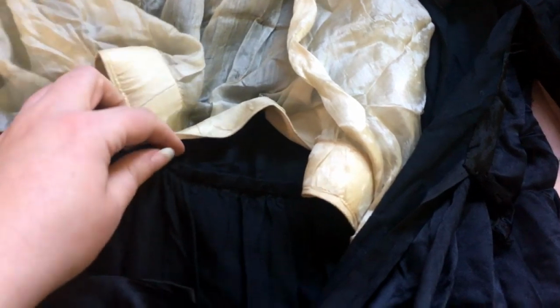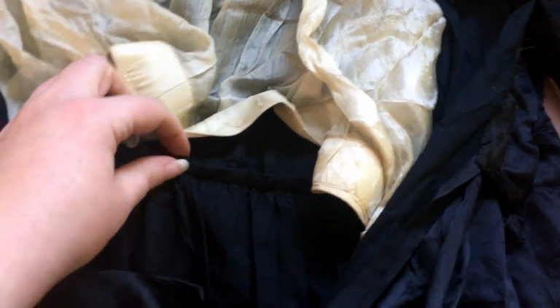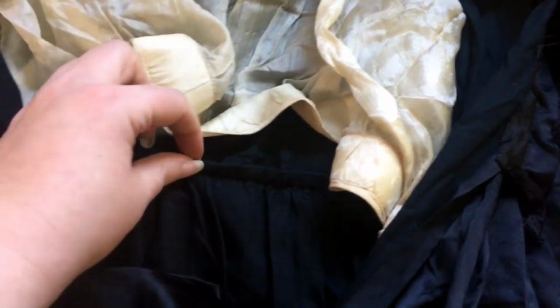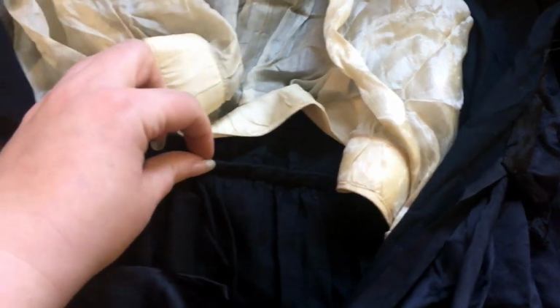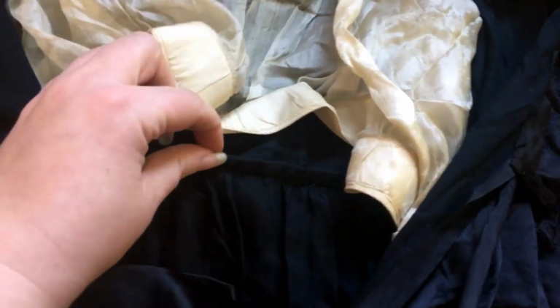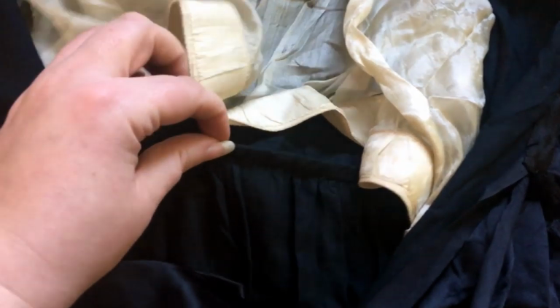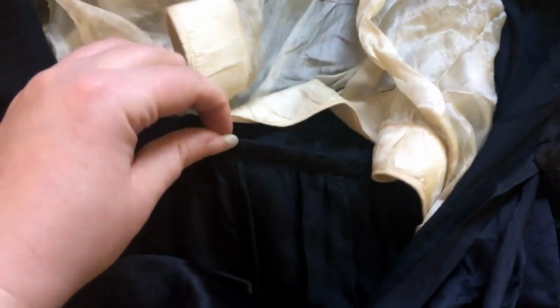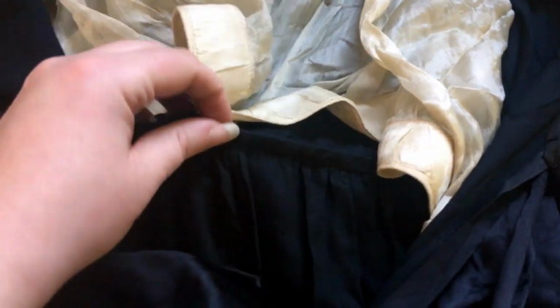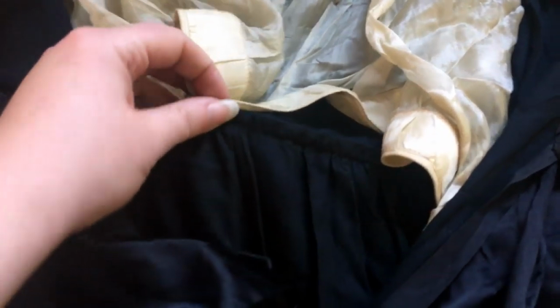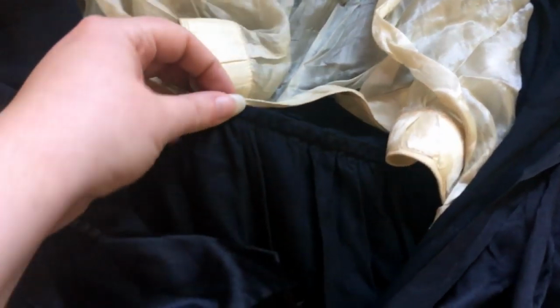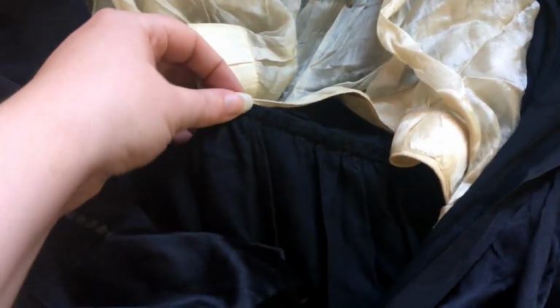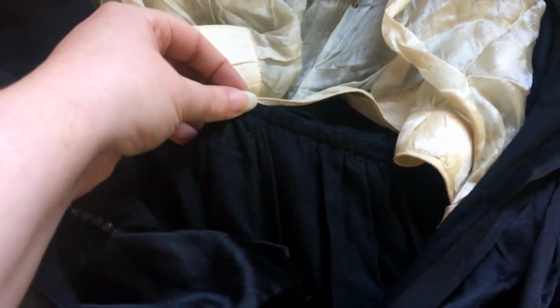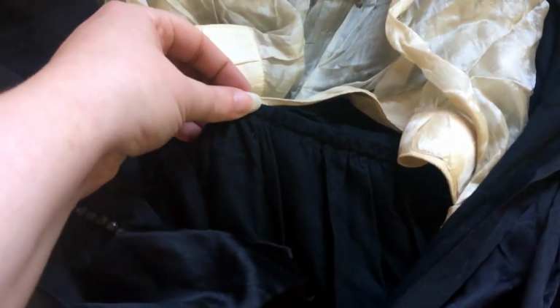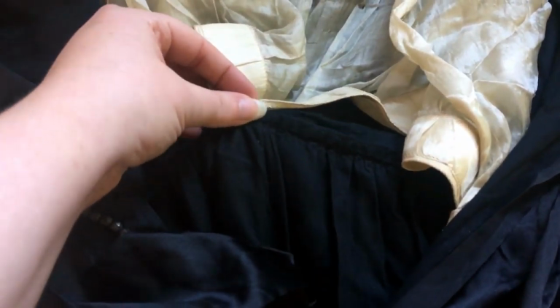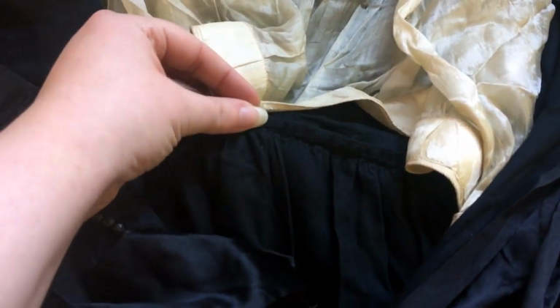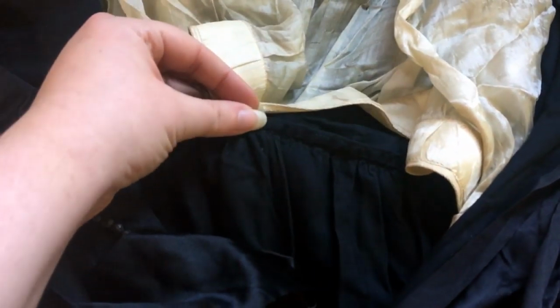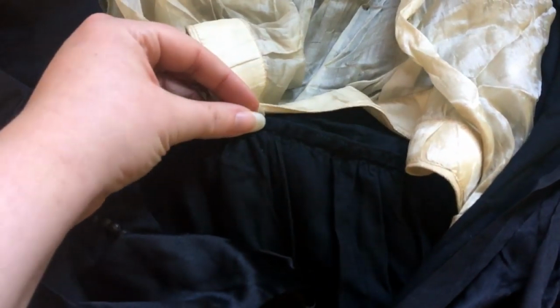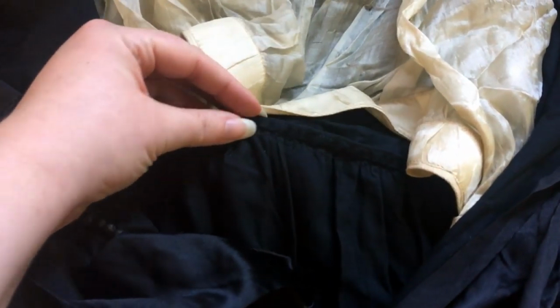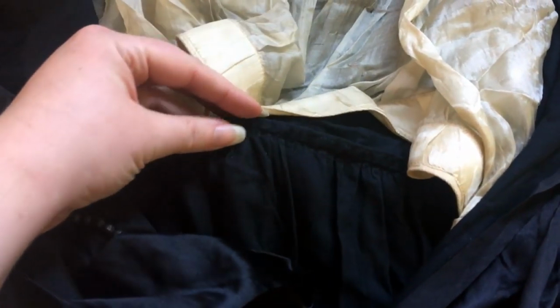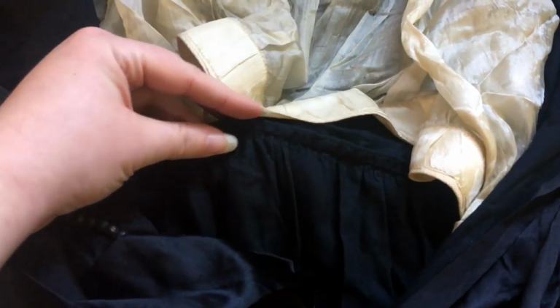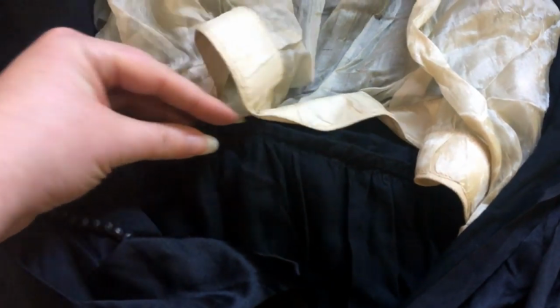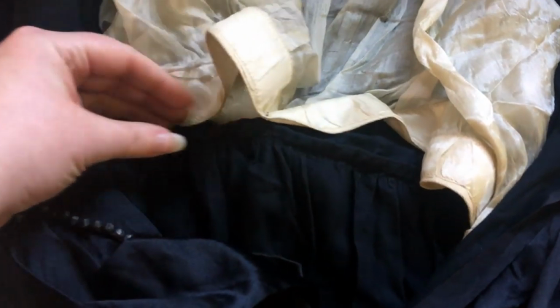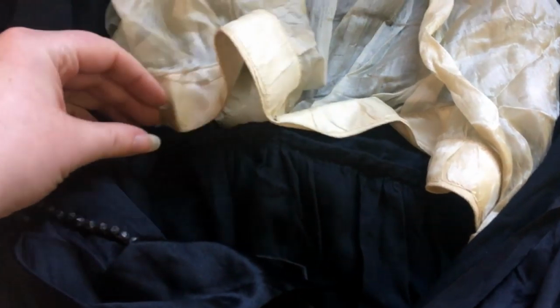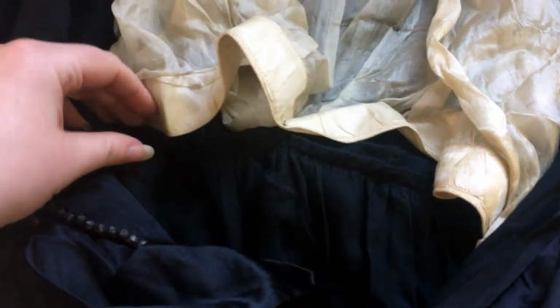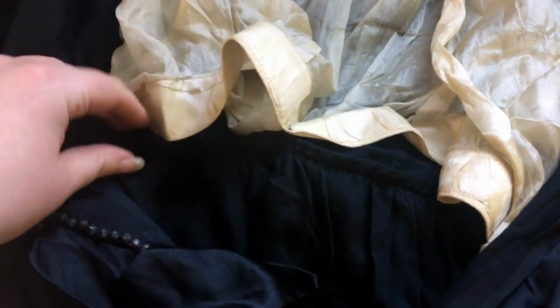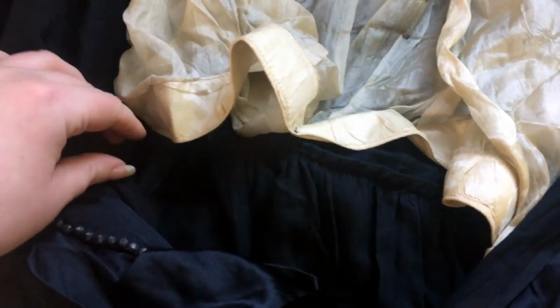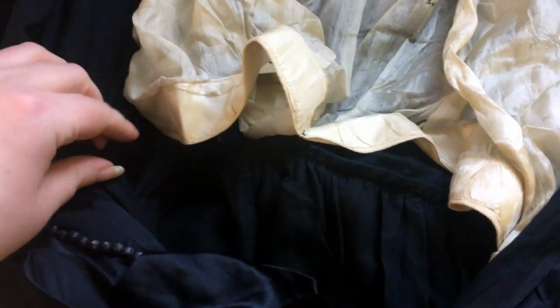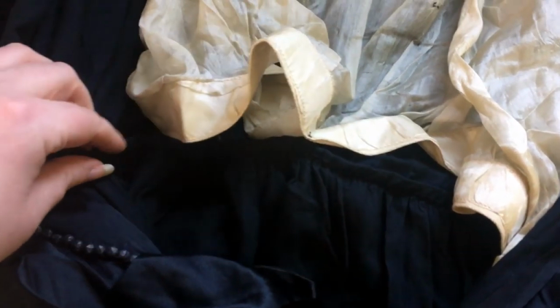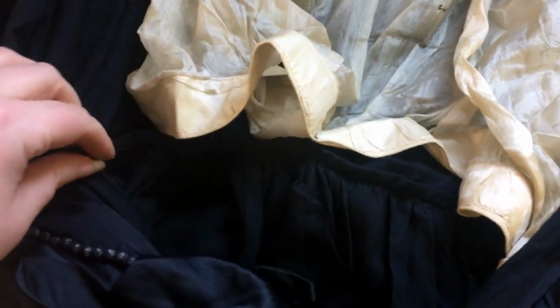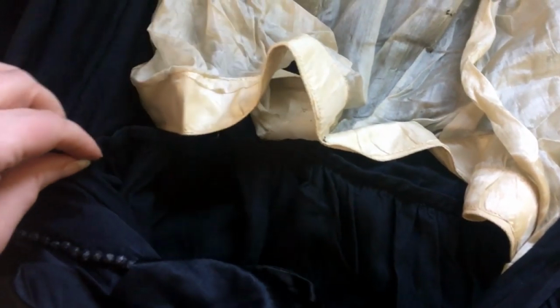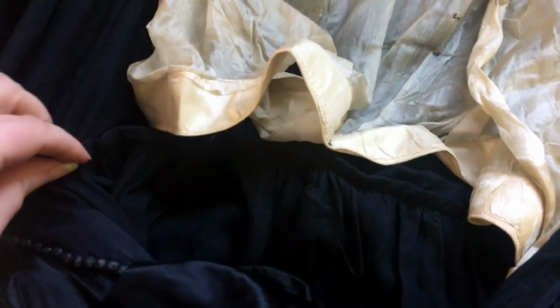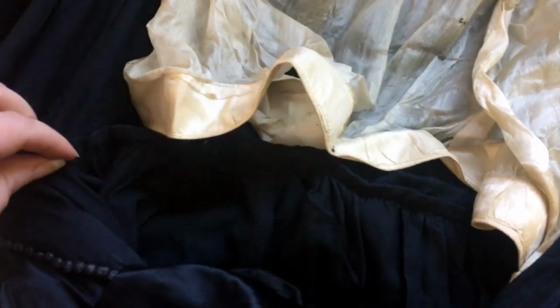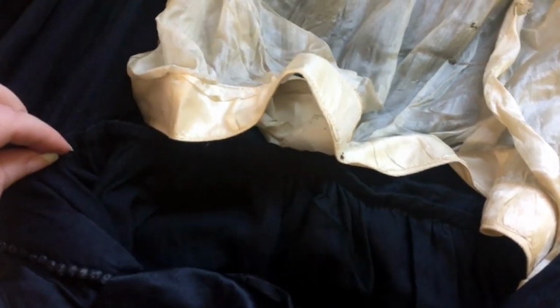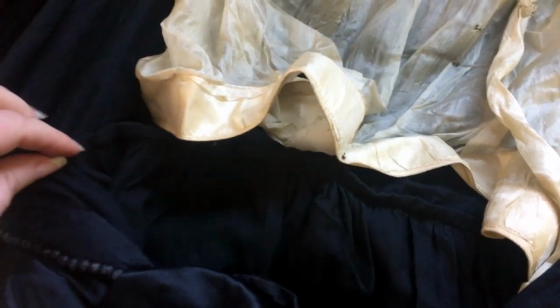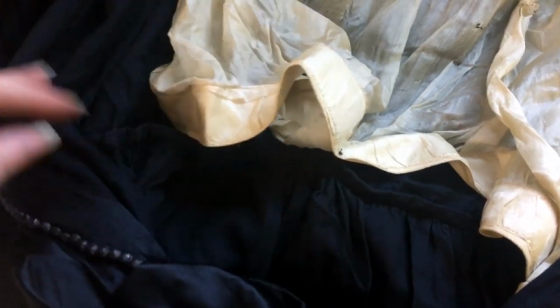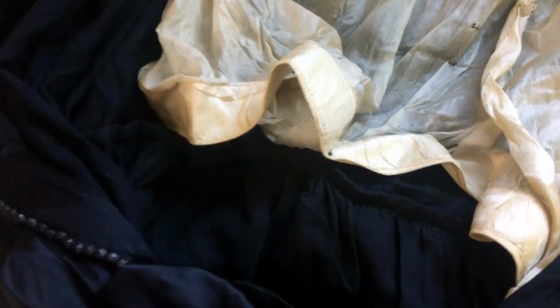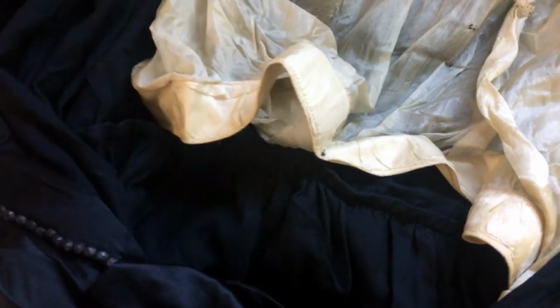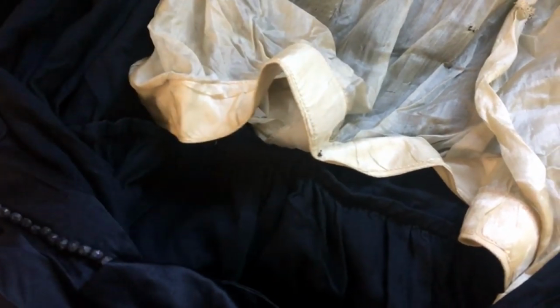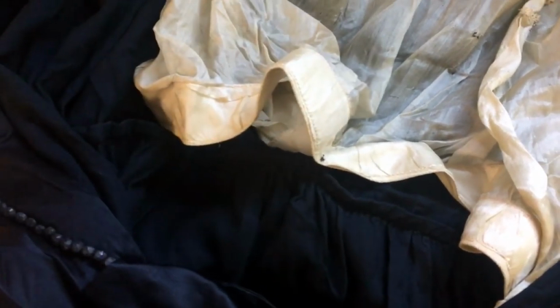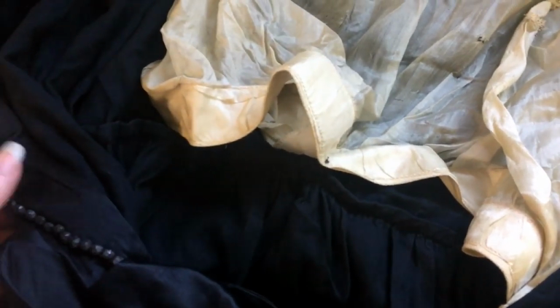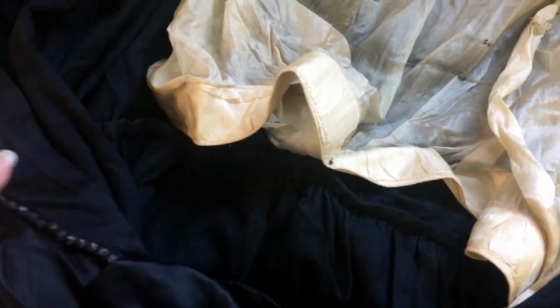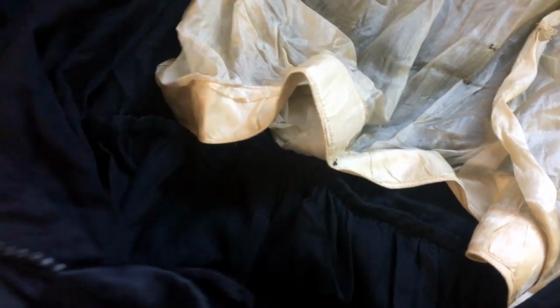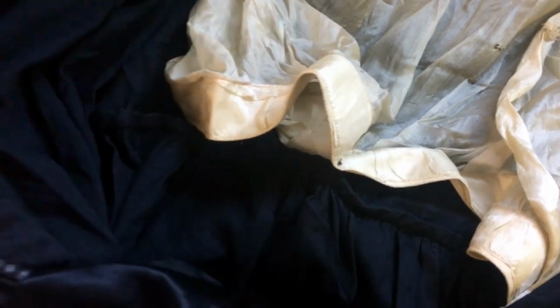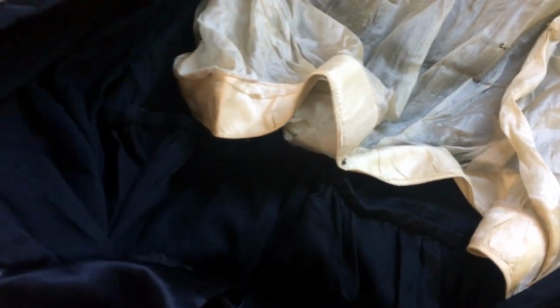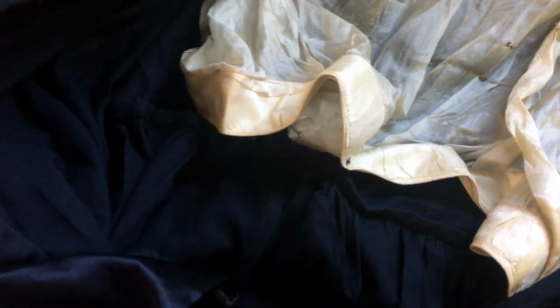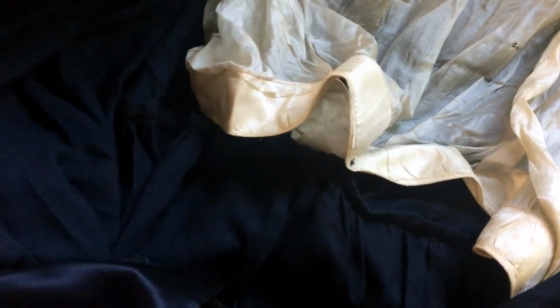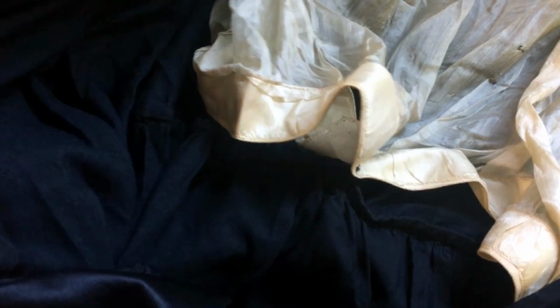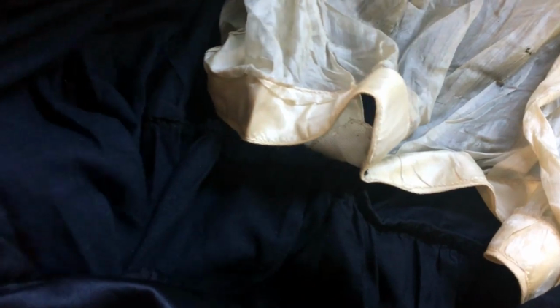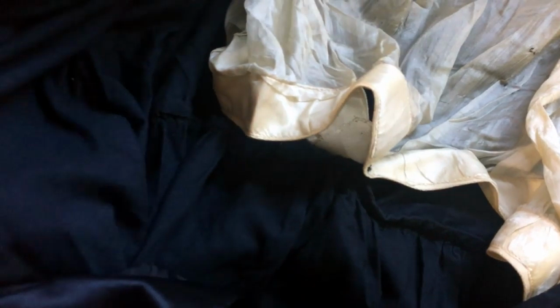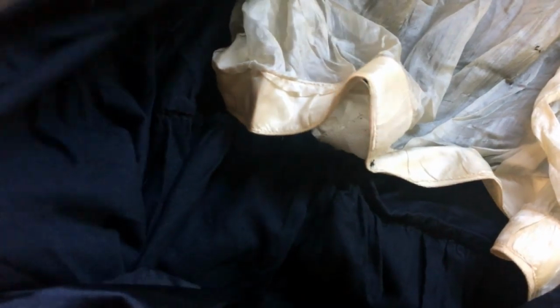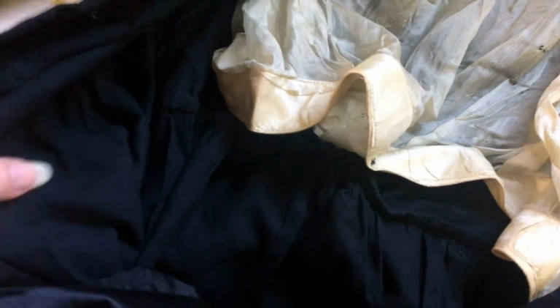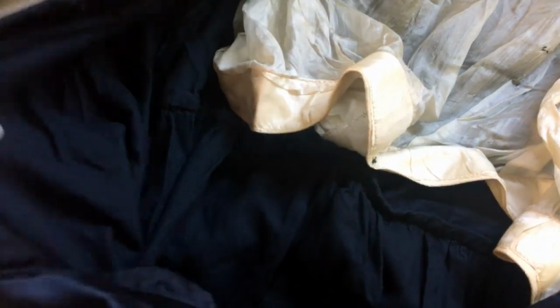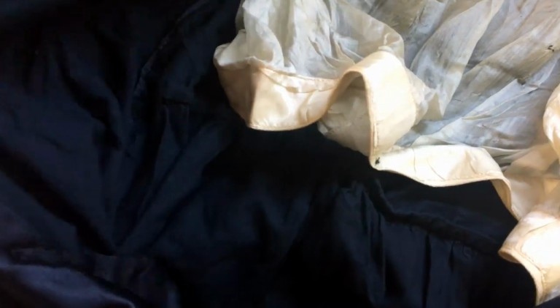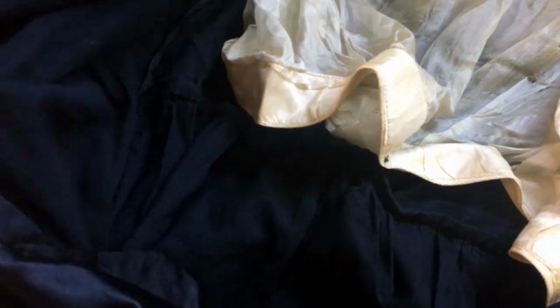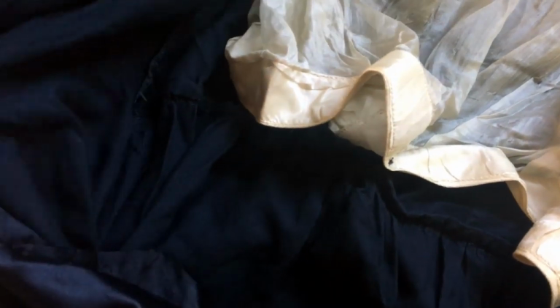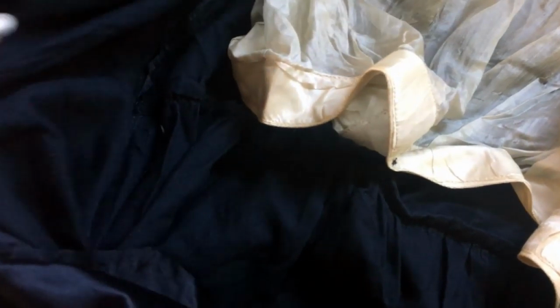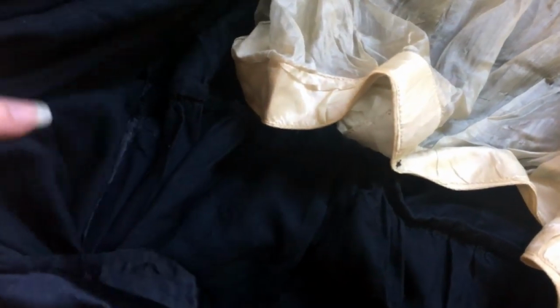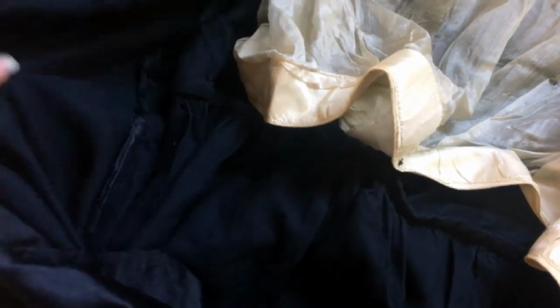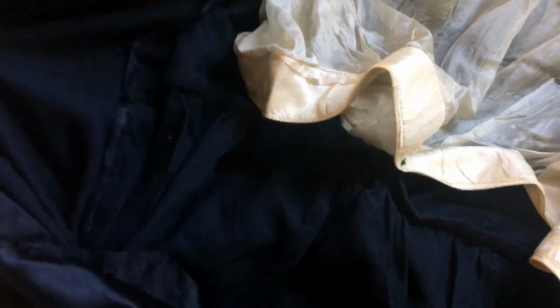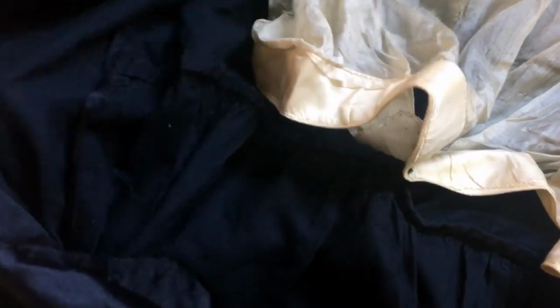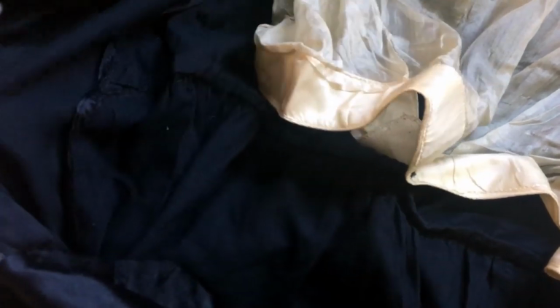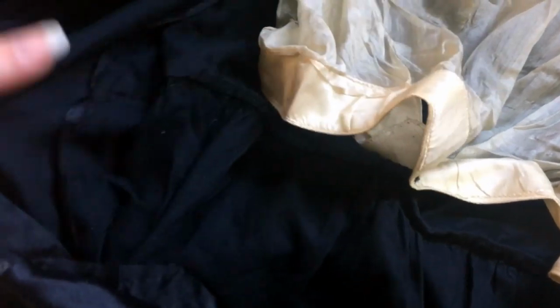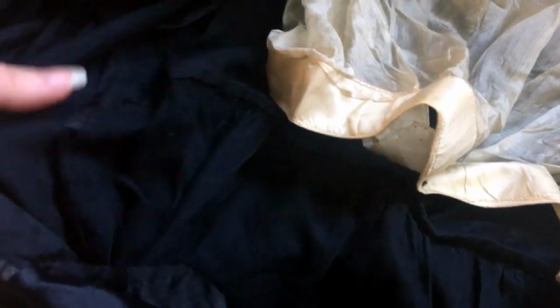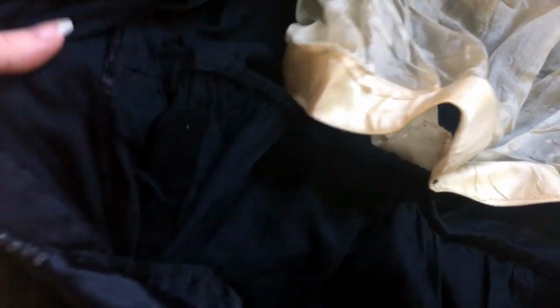The back of the dress was cut in two pieces, the back of the bodice being a separate piece, and the skirt being gathered into the back waistband.